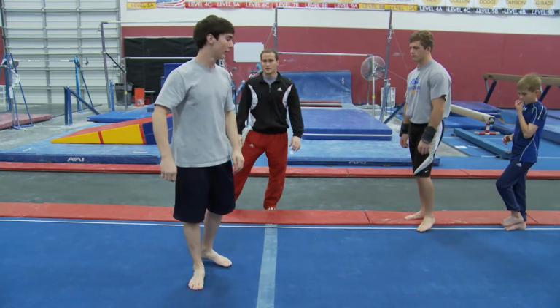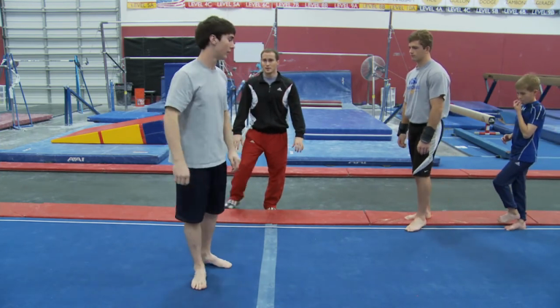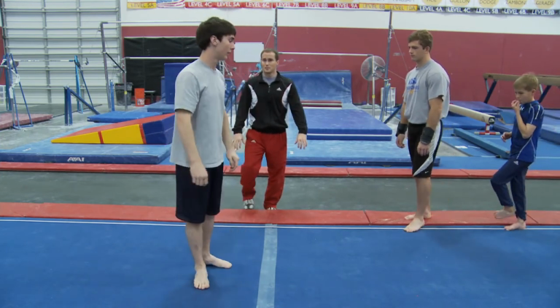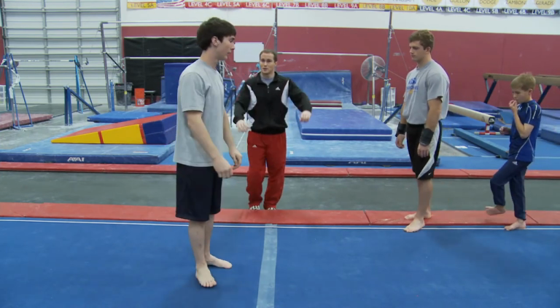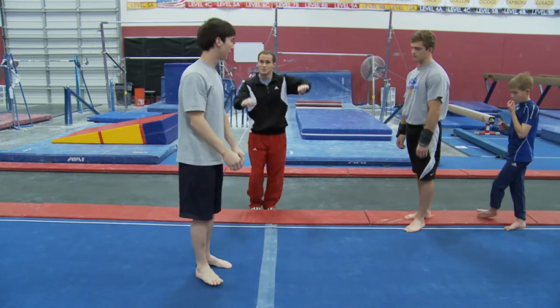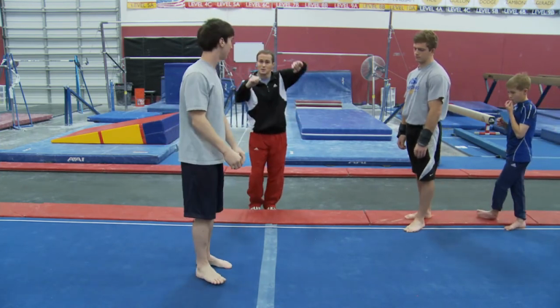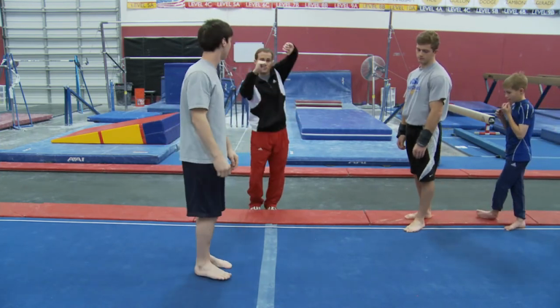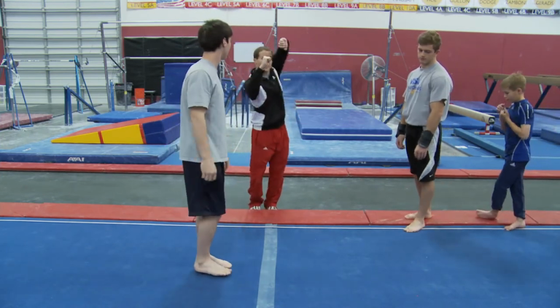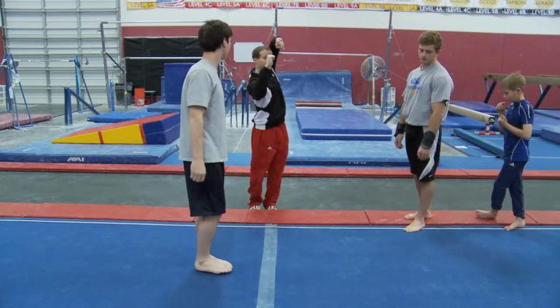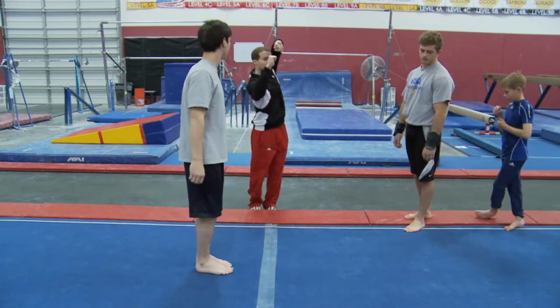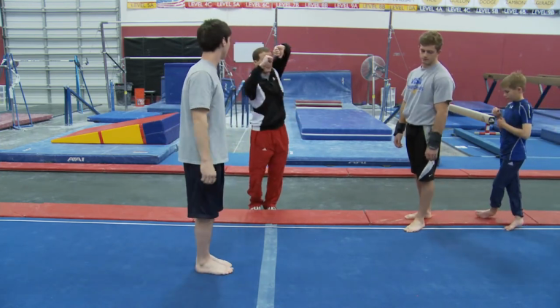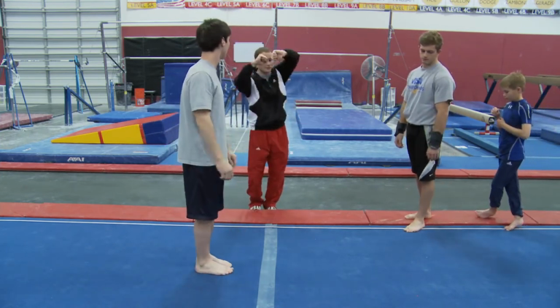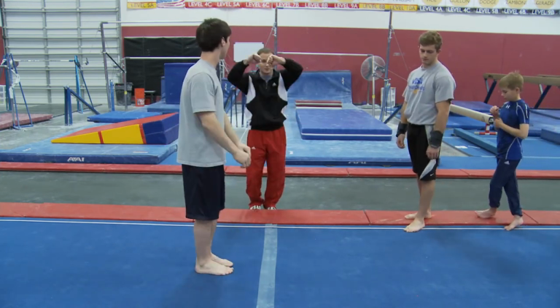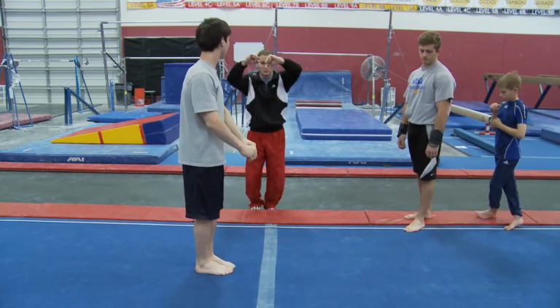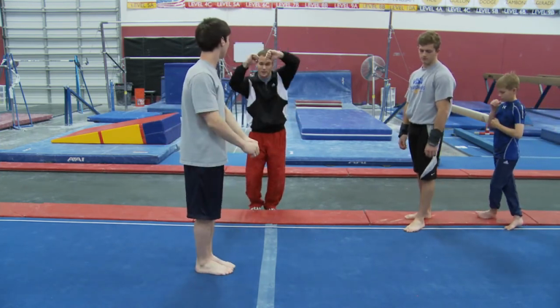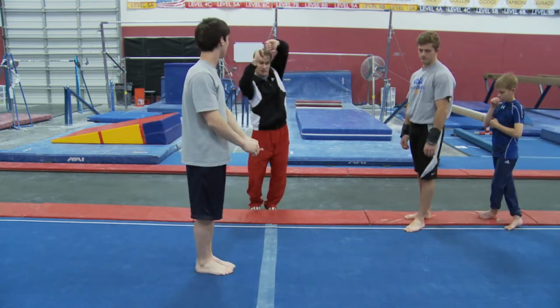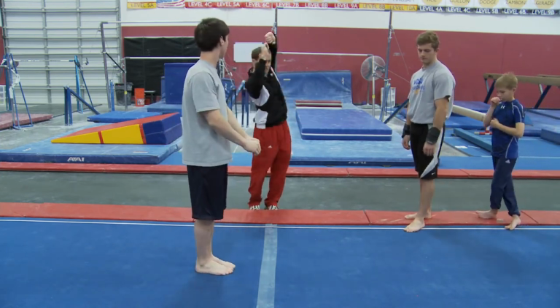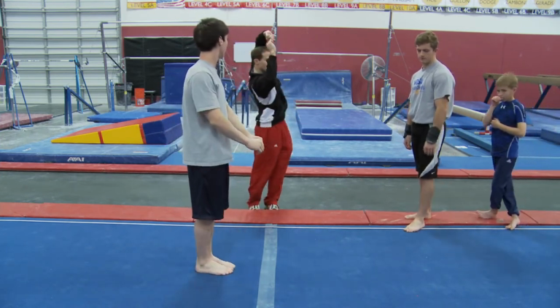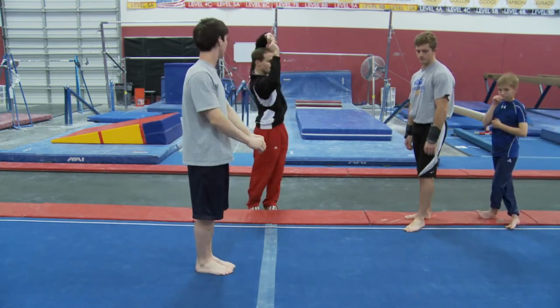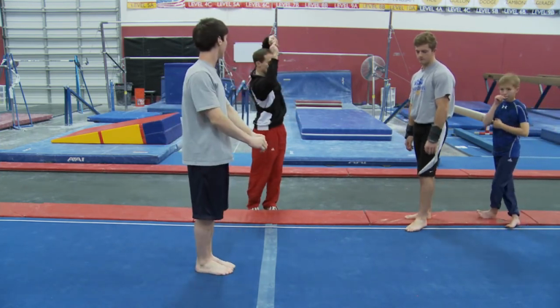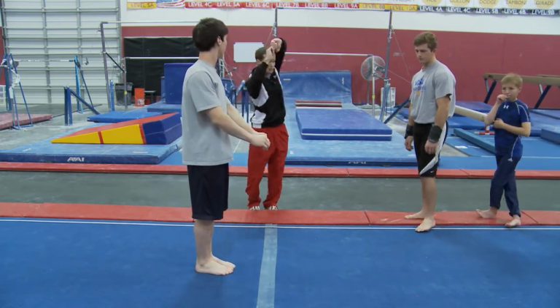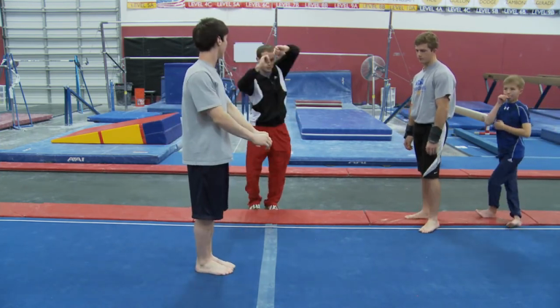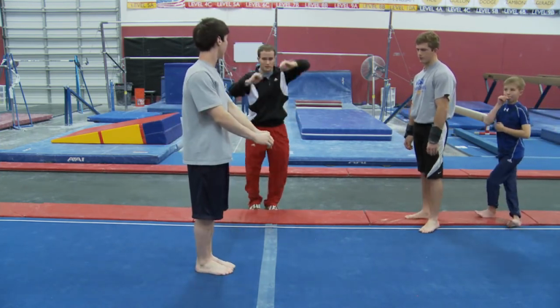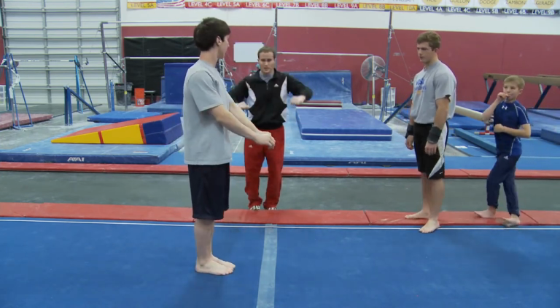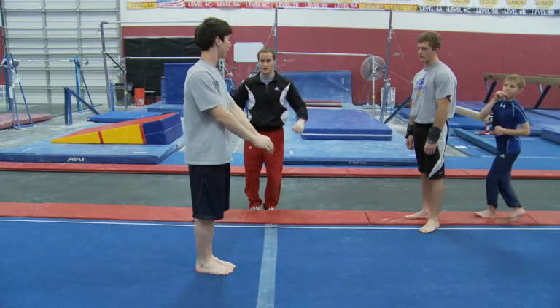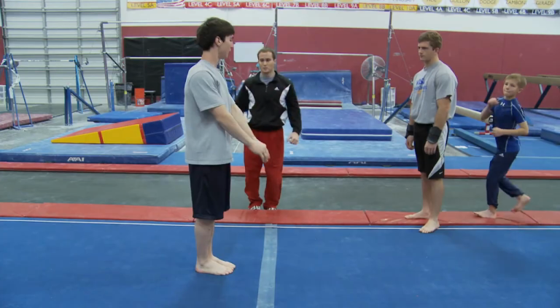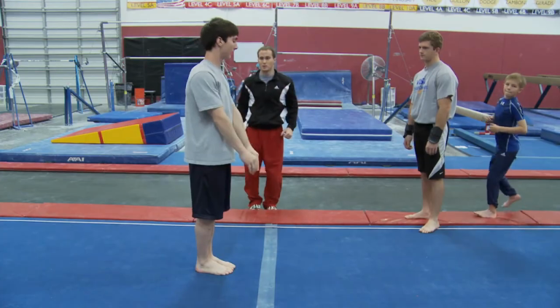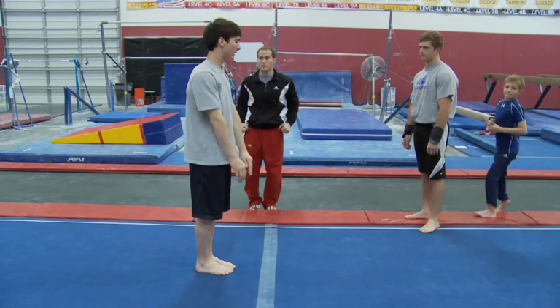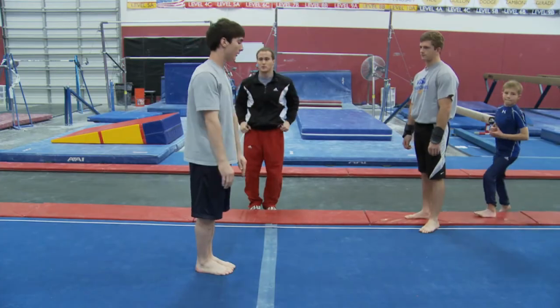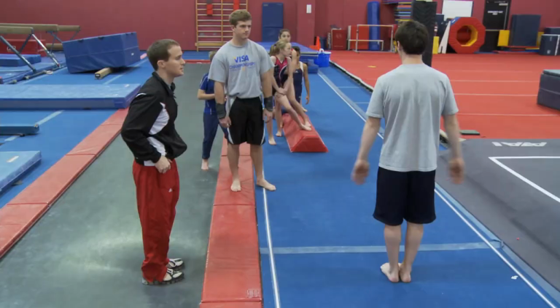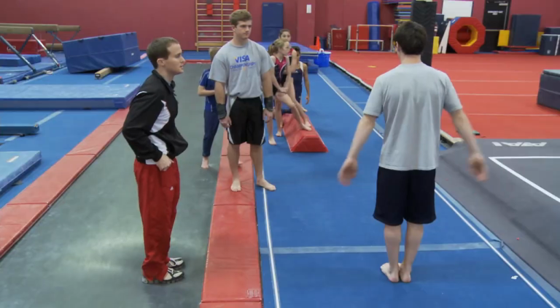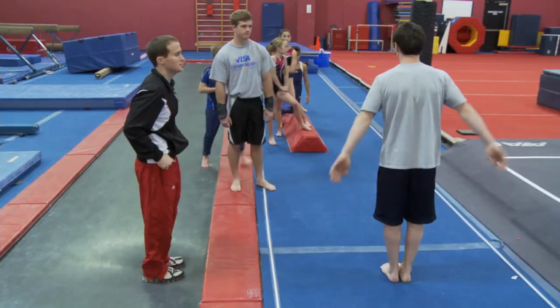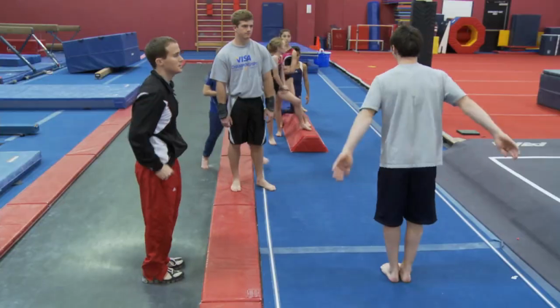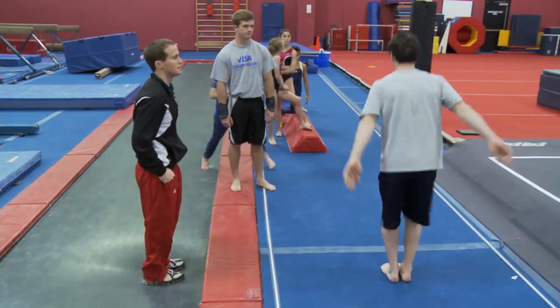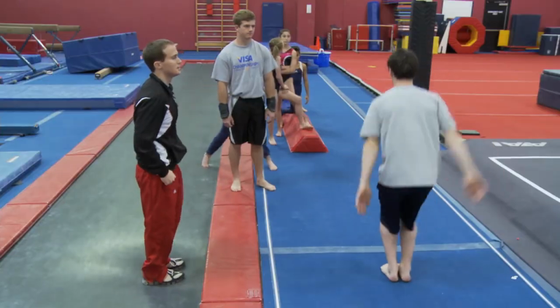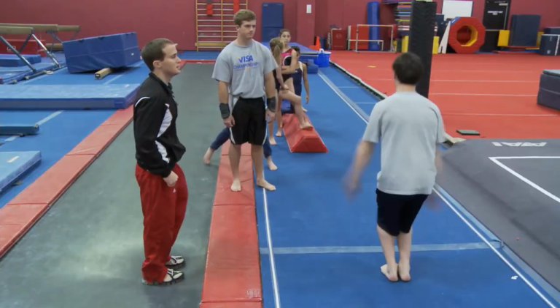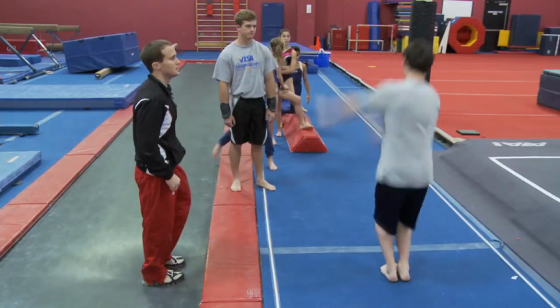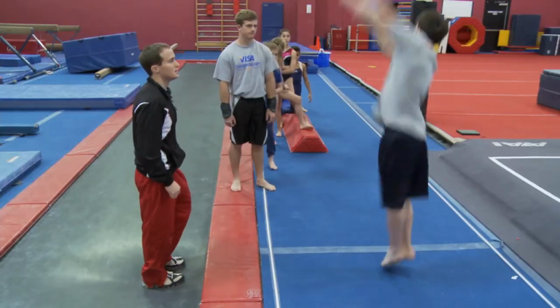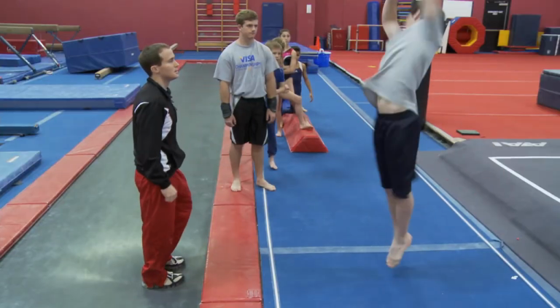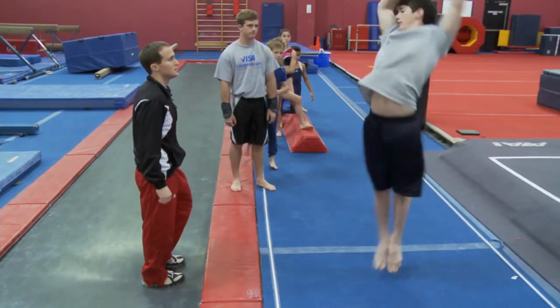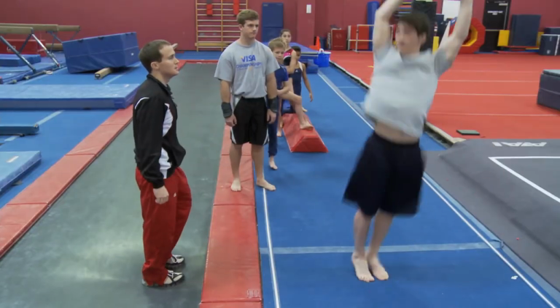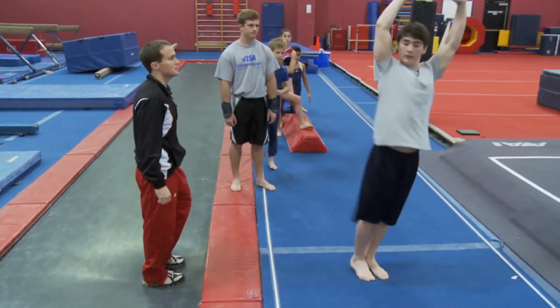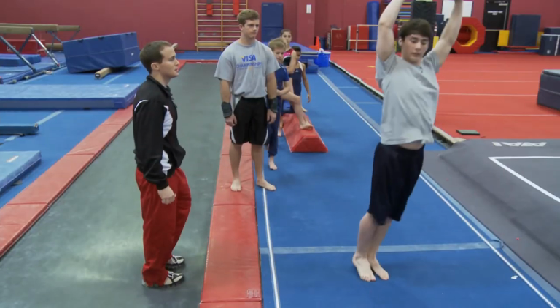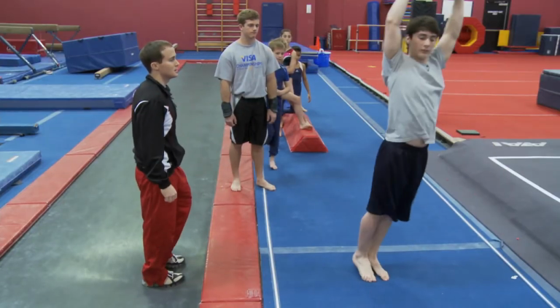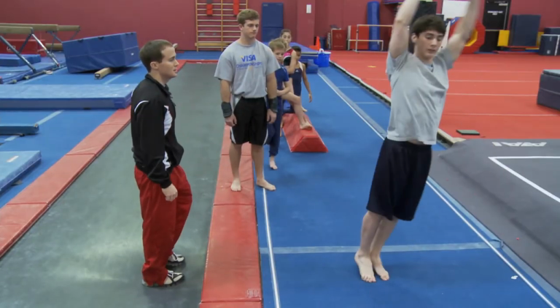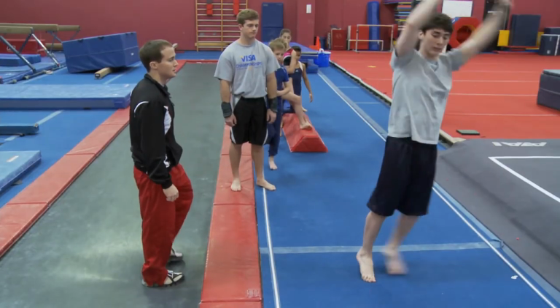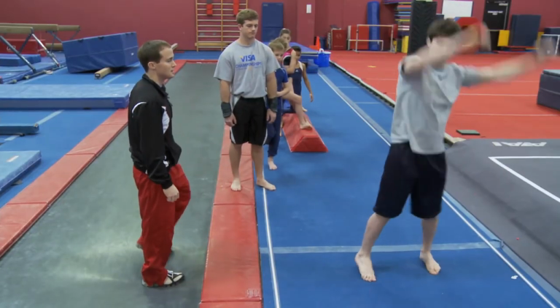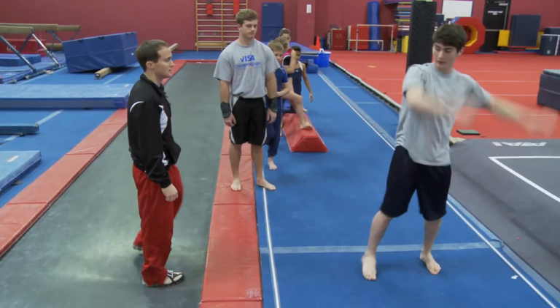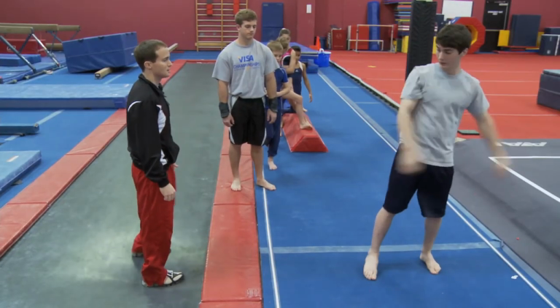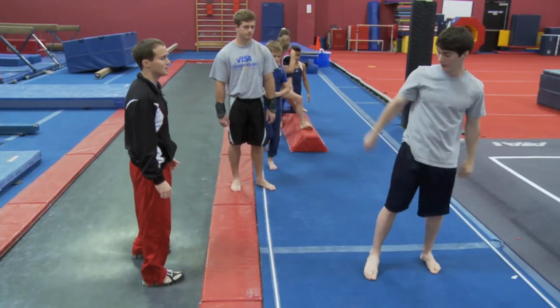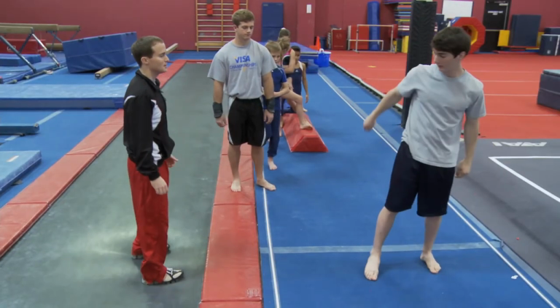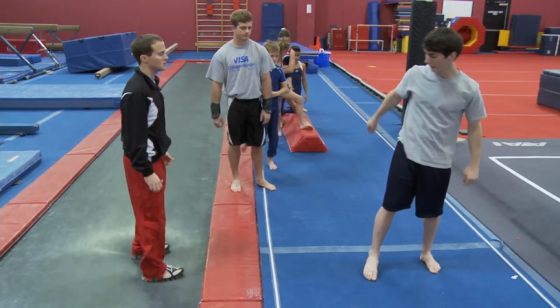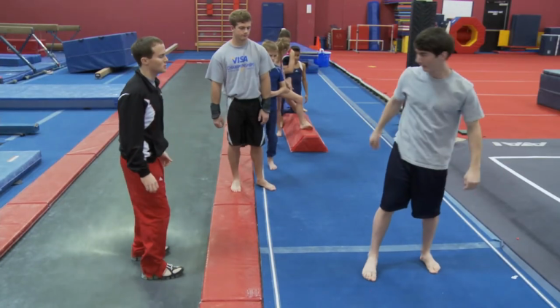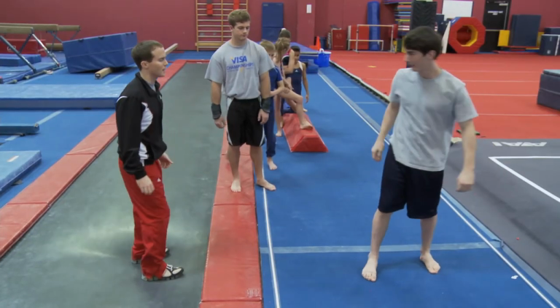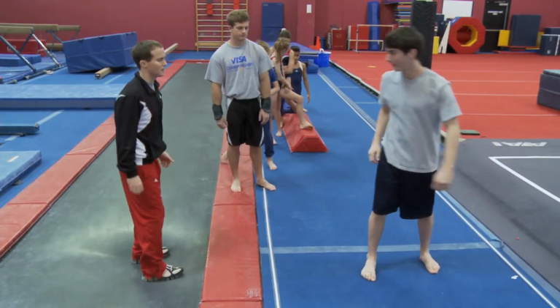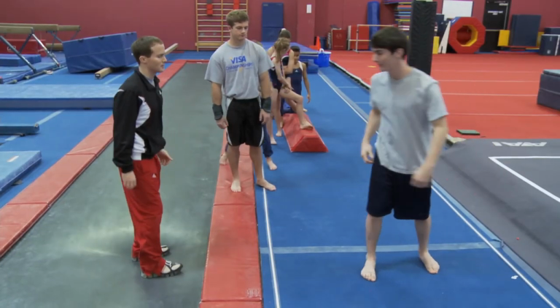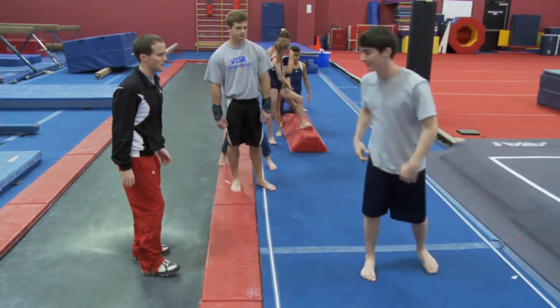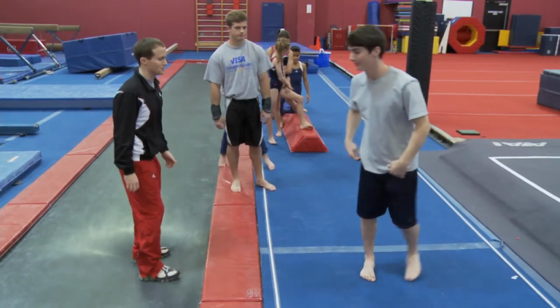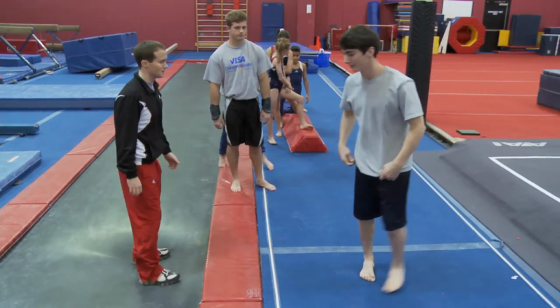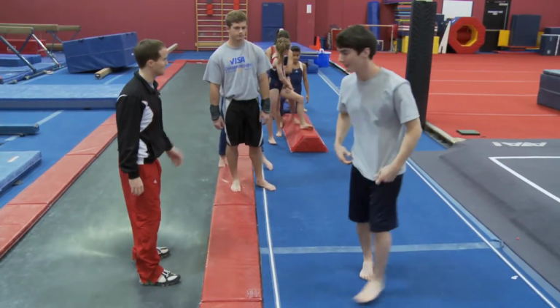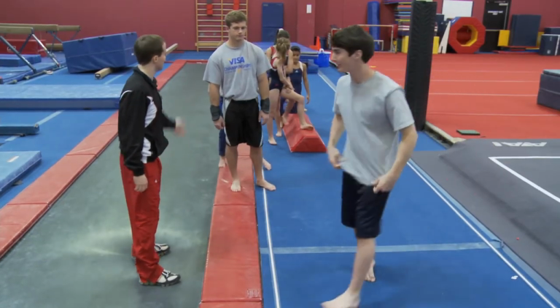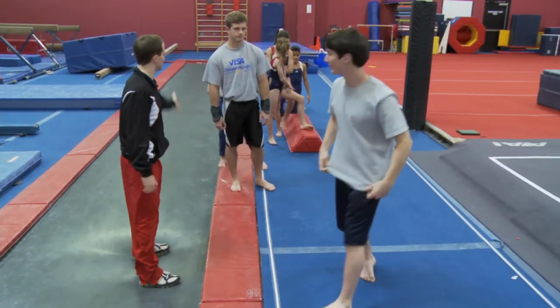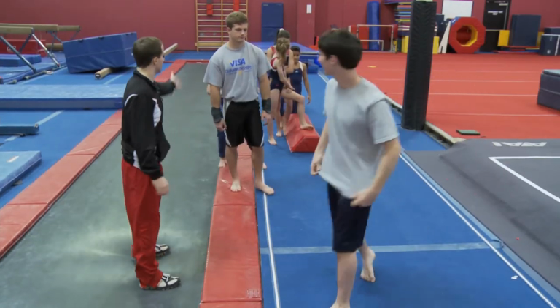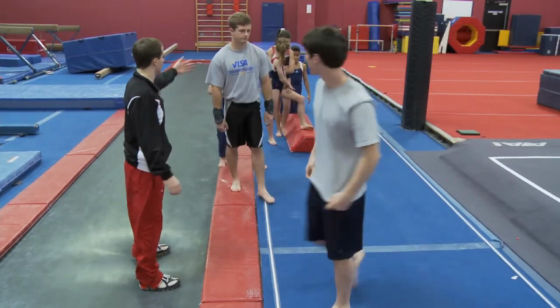Keep your arms a little bit bent — pull with your elbow. A little bit too high with that jump, but all right.